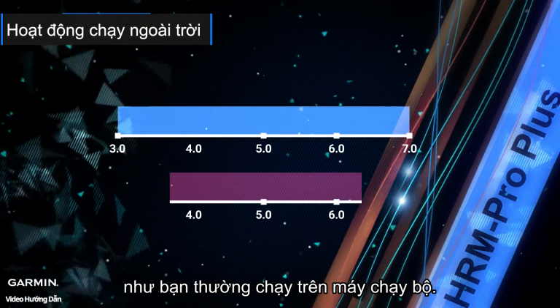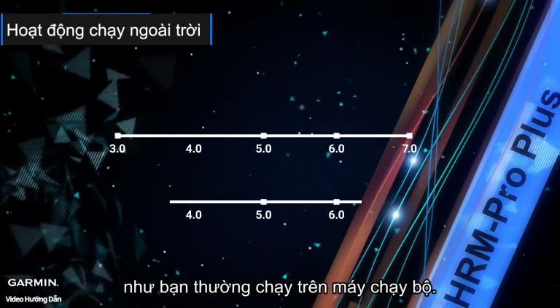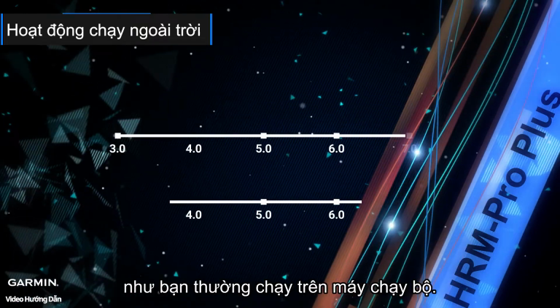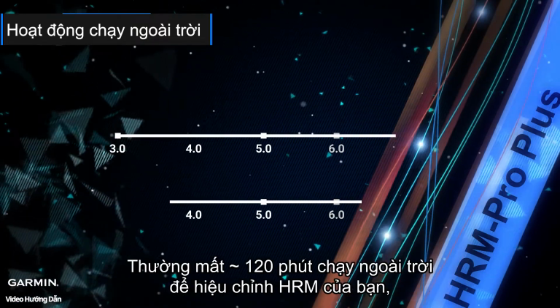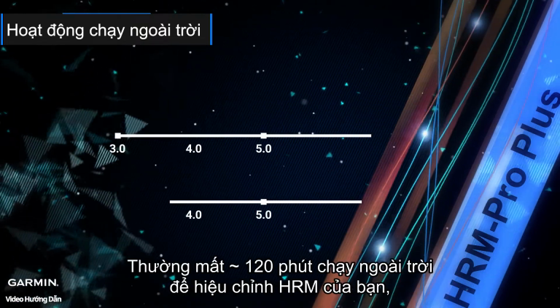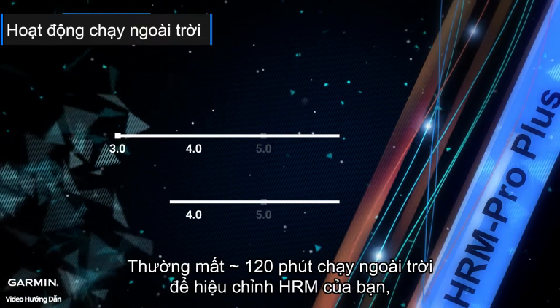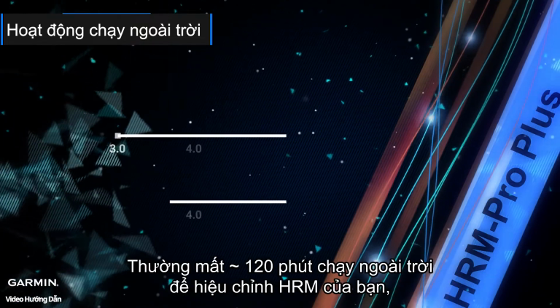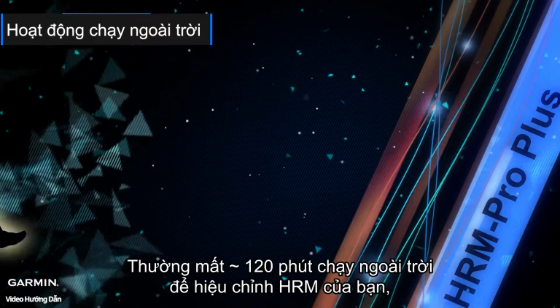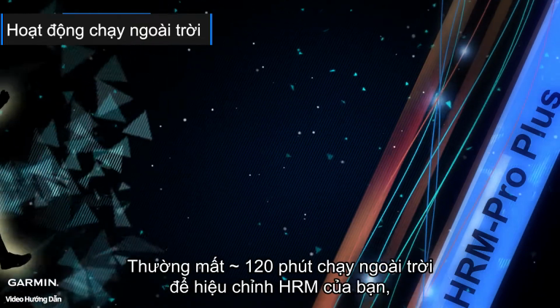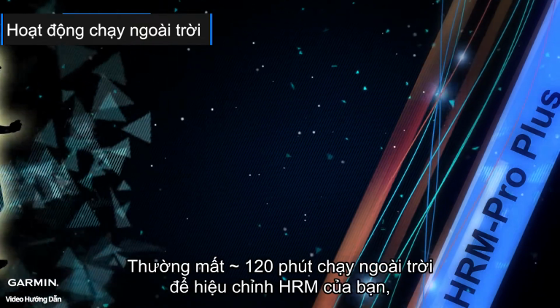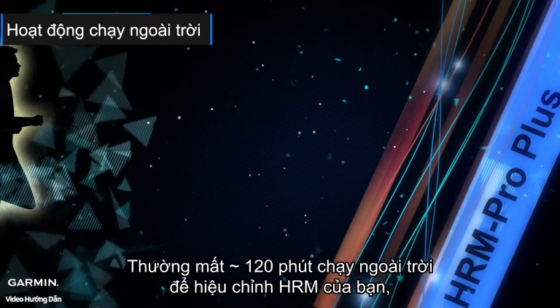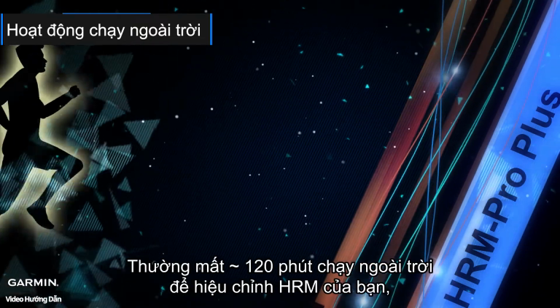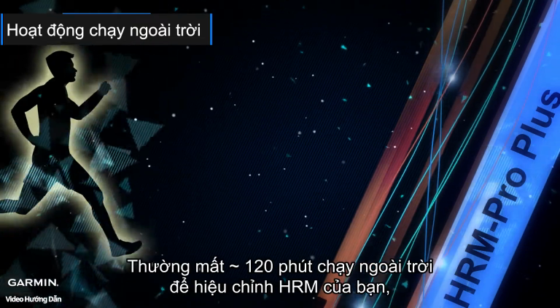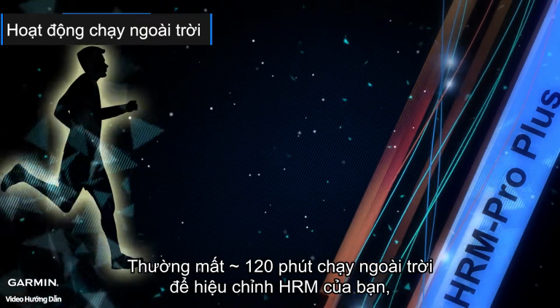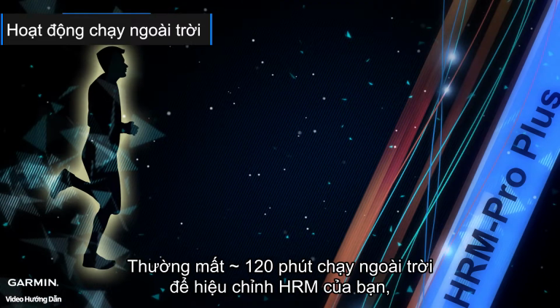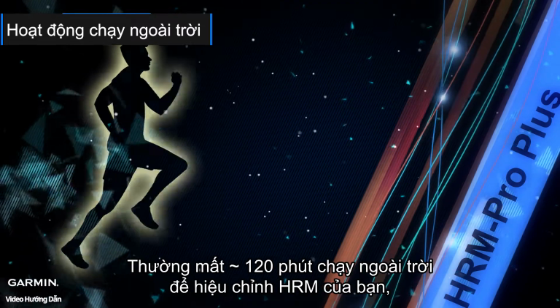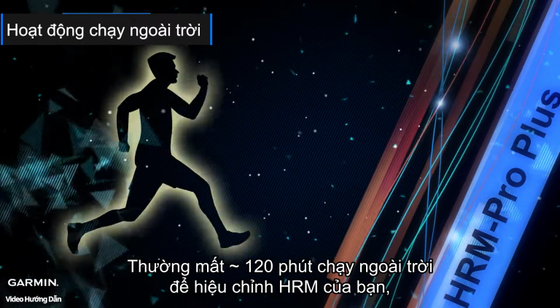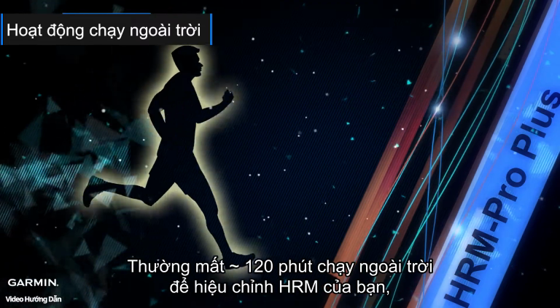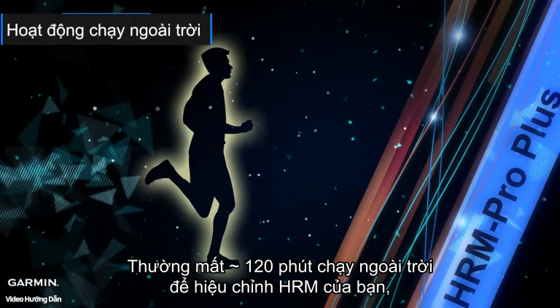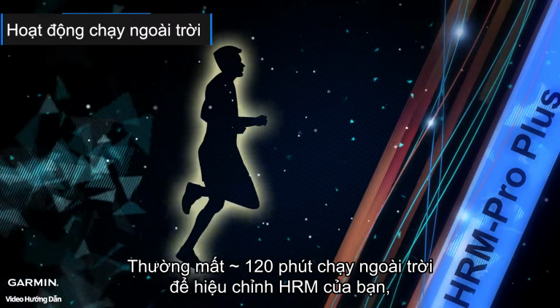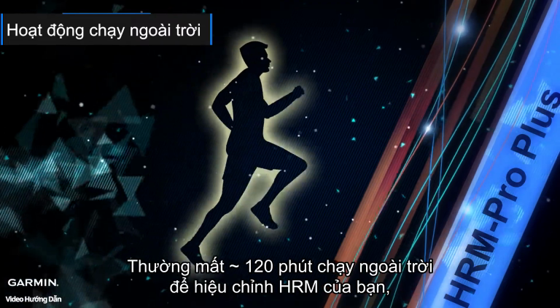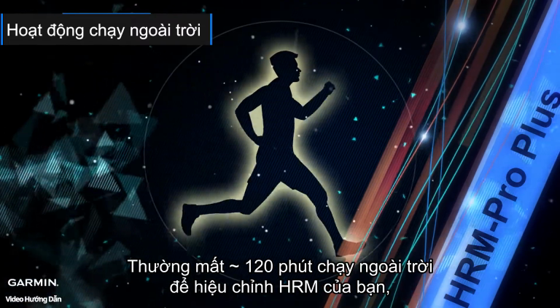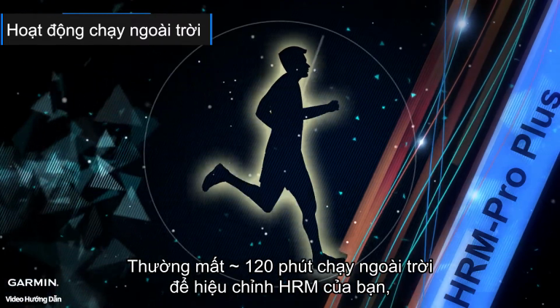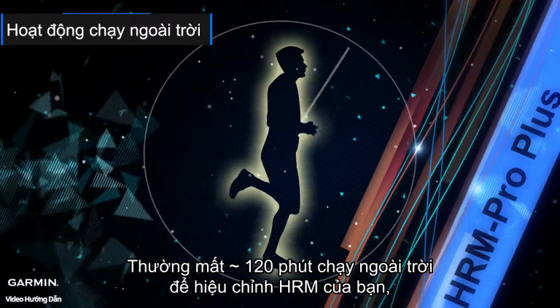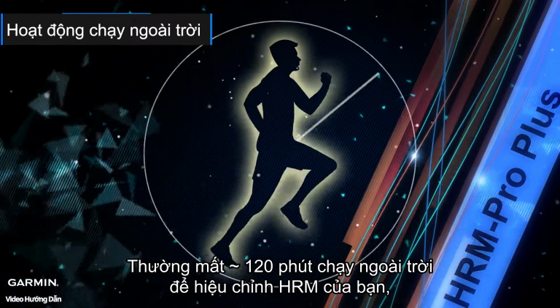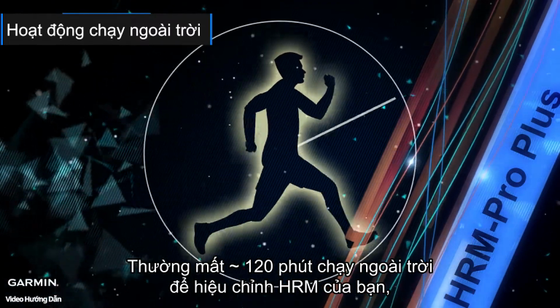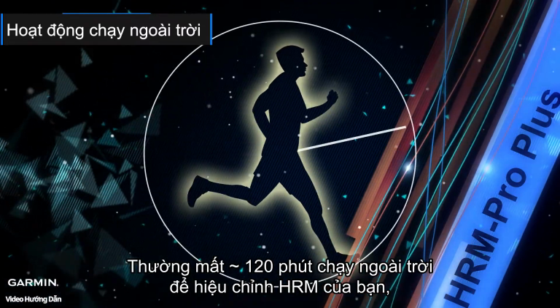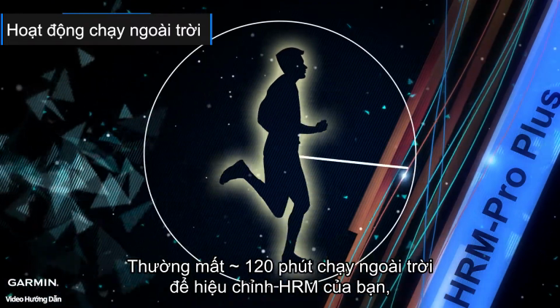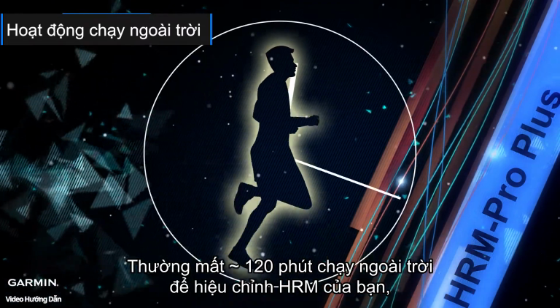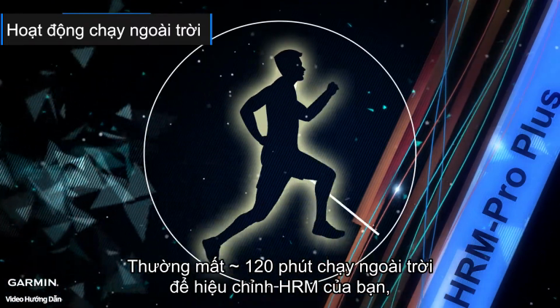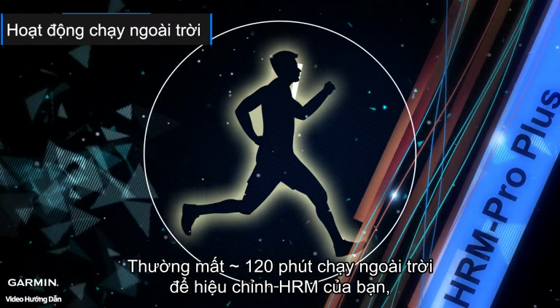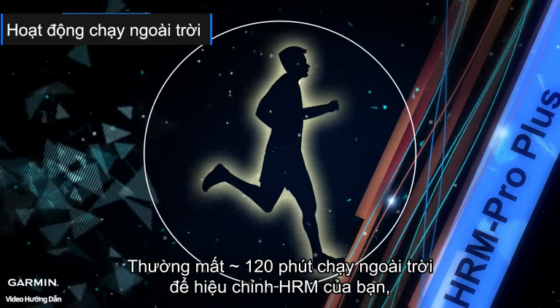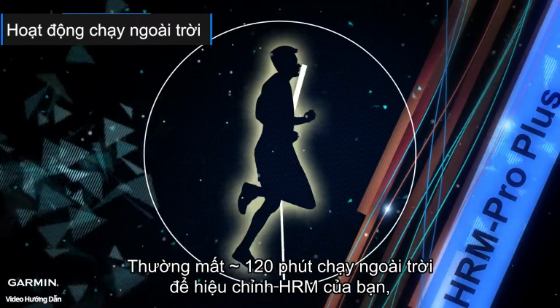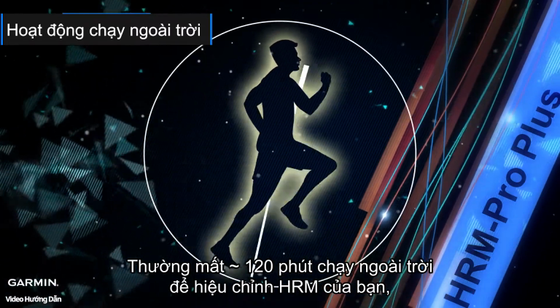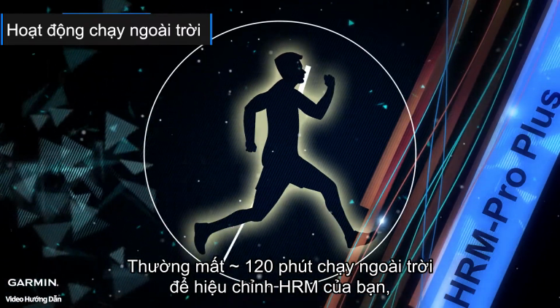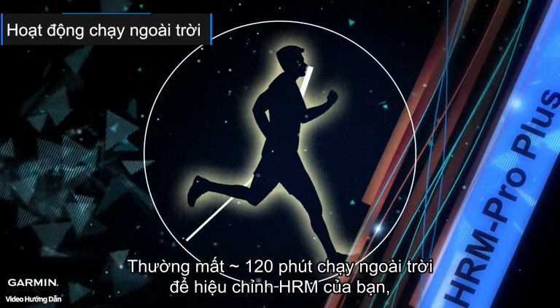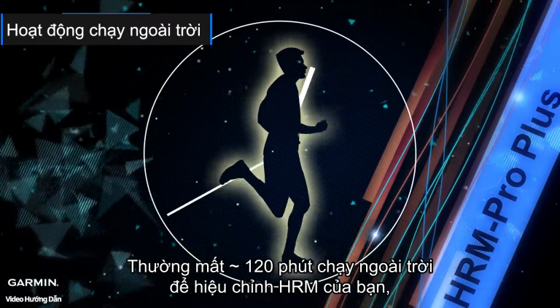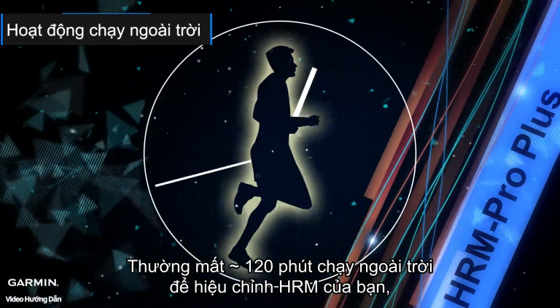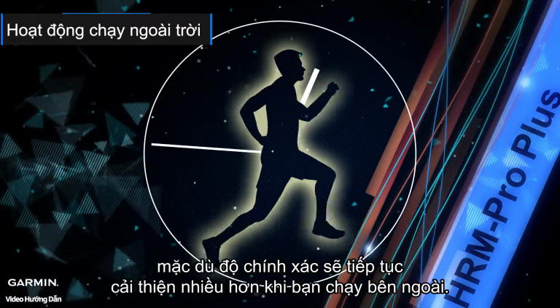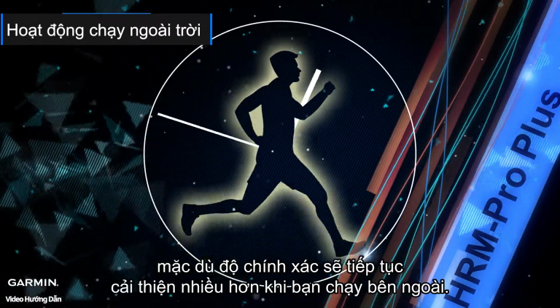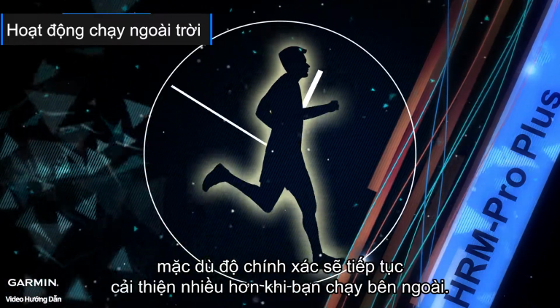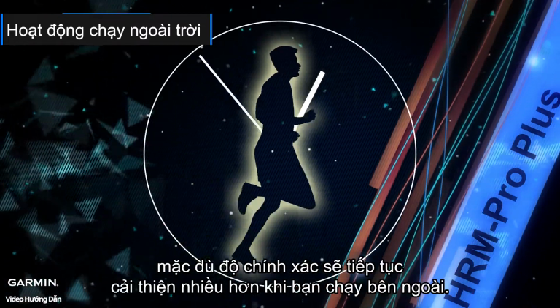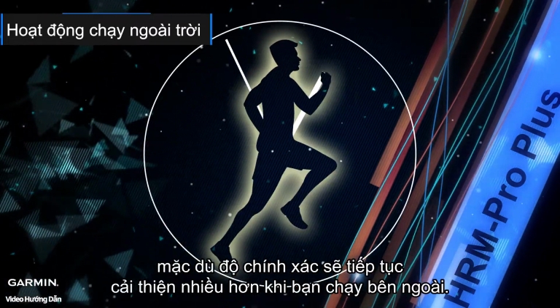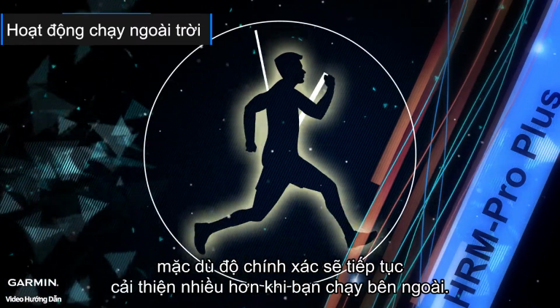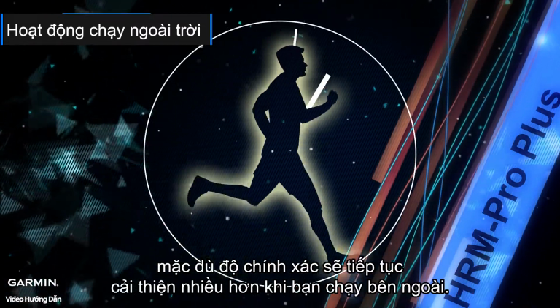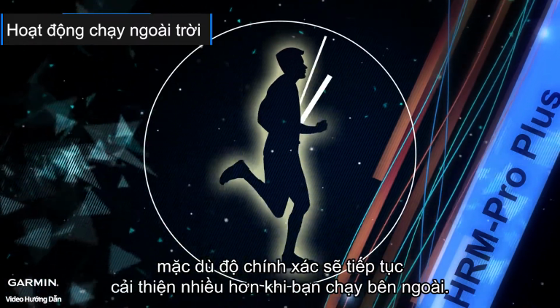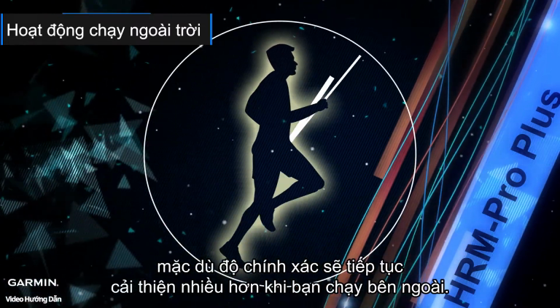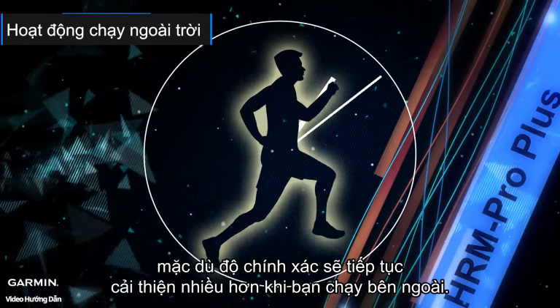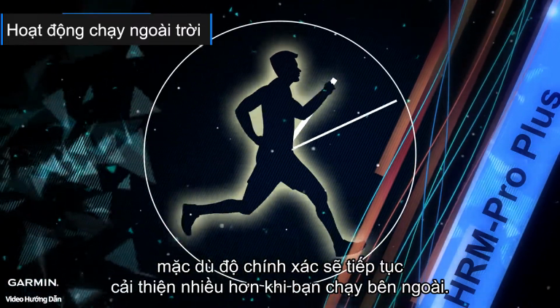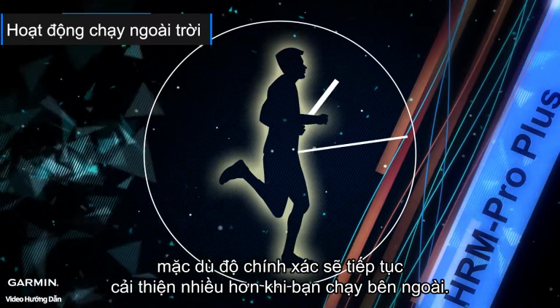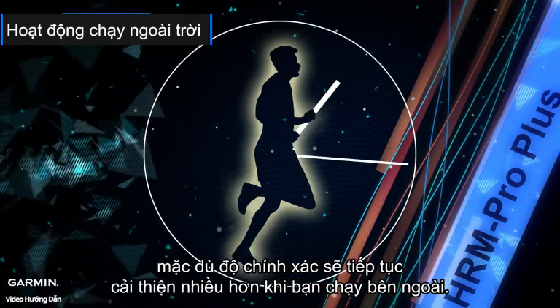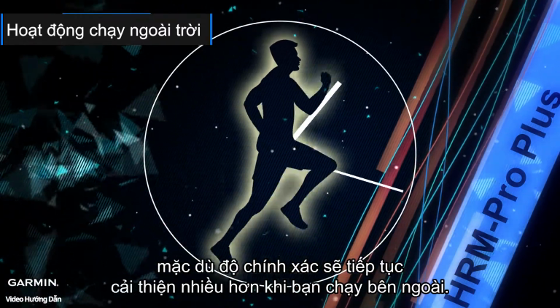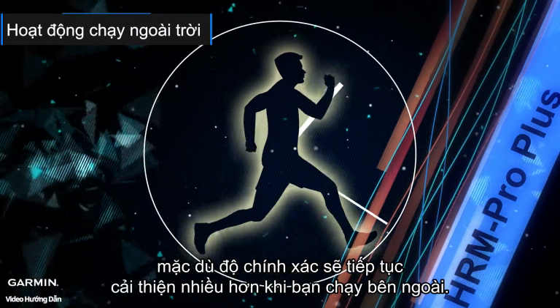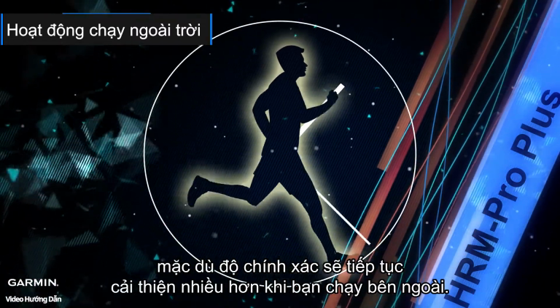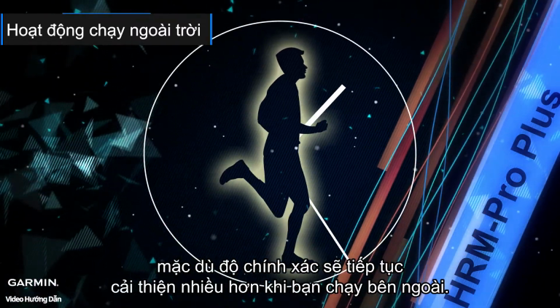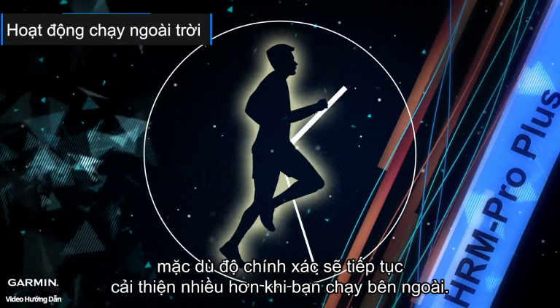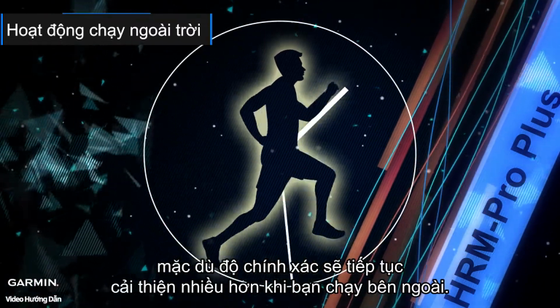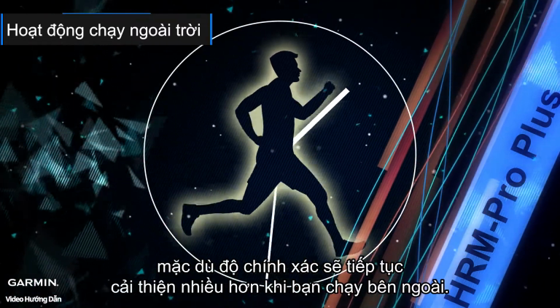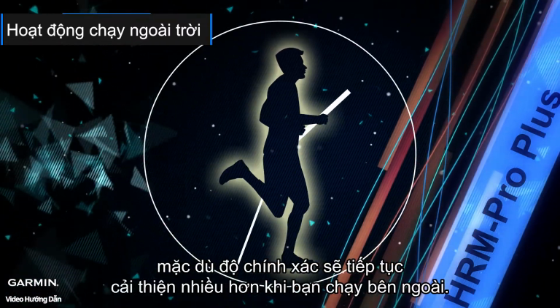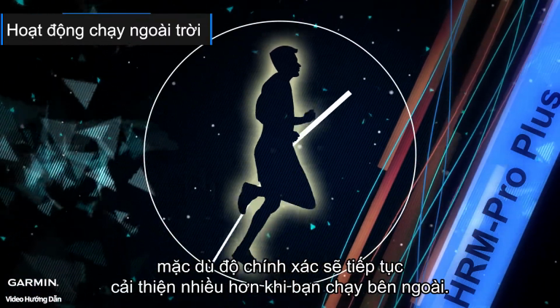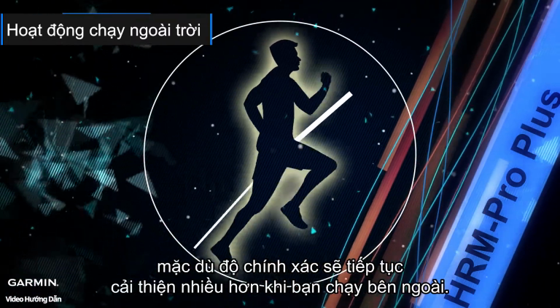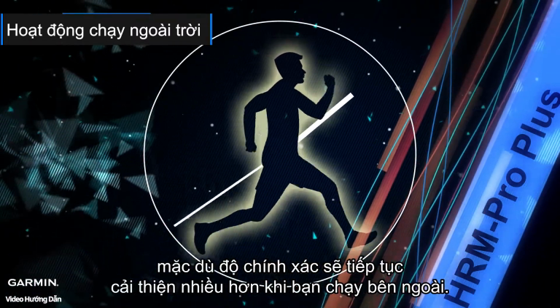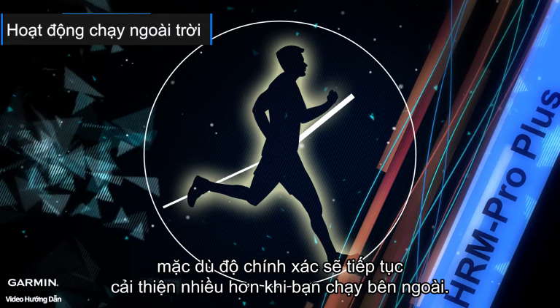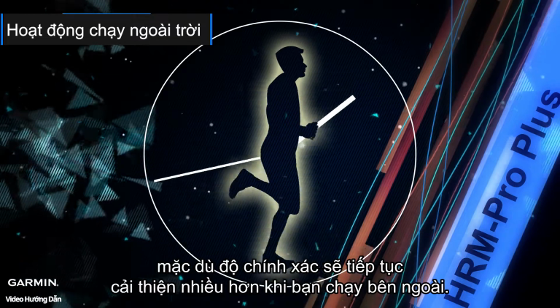It typically takes 120 minutes of outdoor running to calibrate your HRM, though the accuracy will continue to improve the more you run outside.